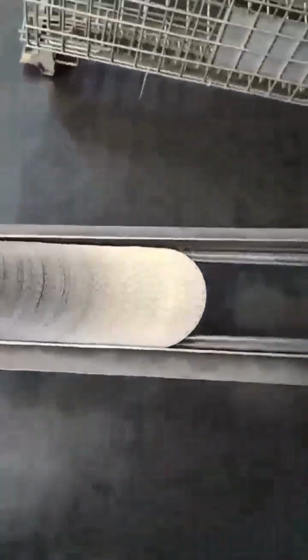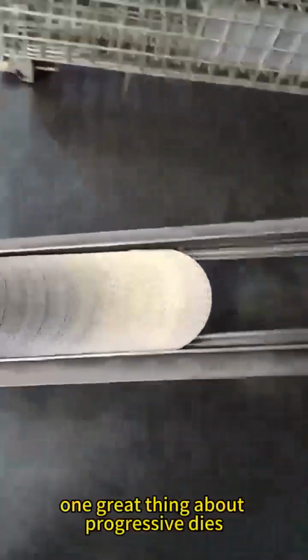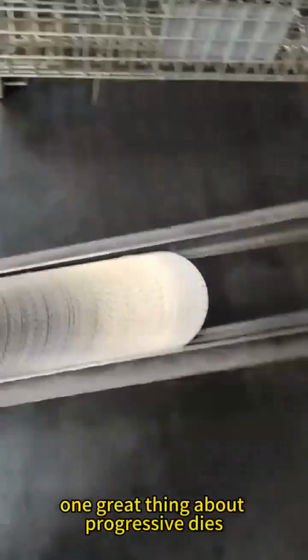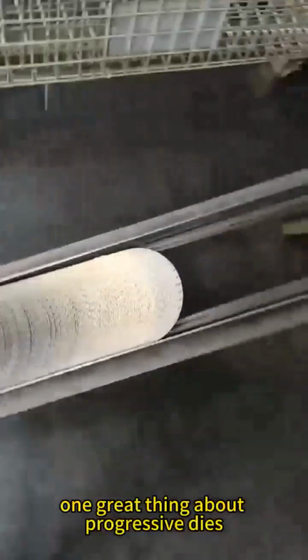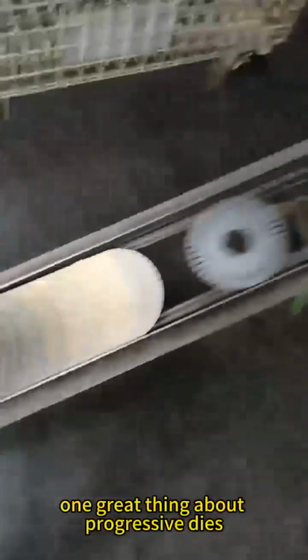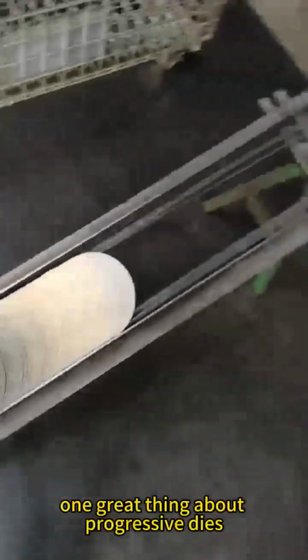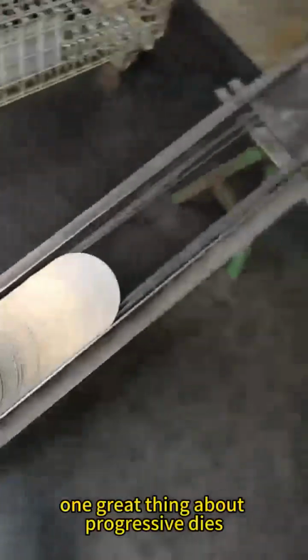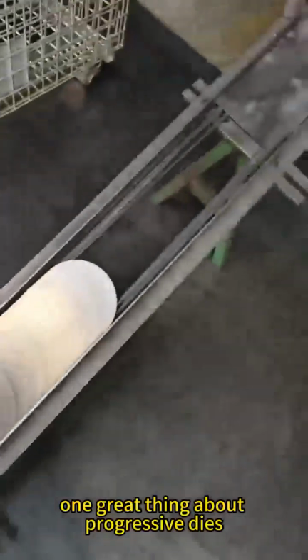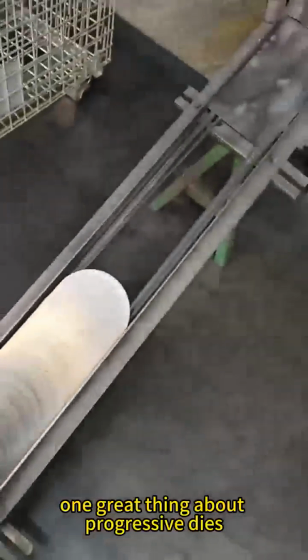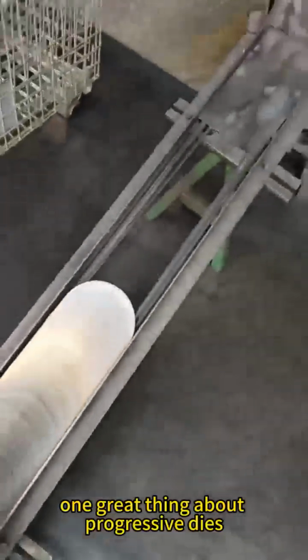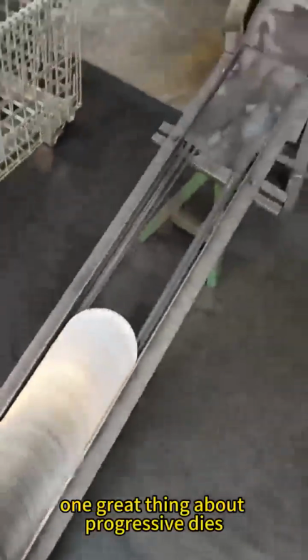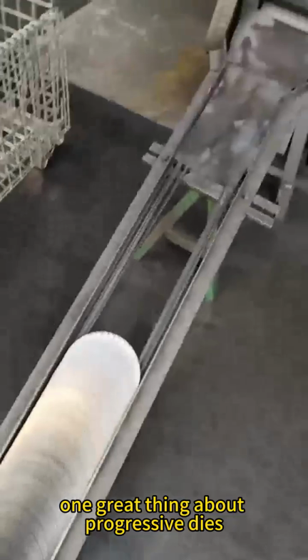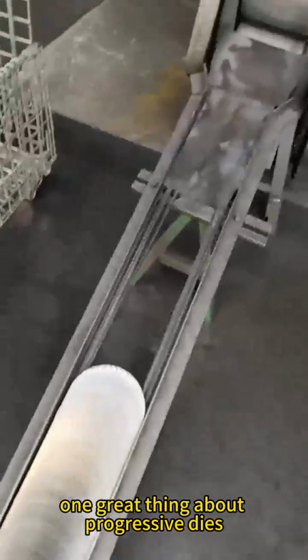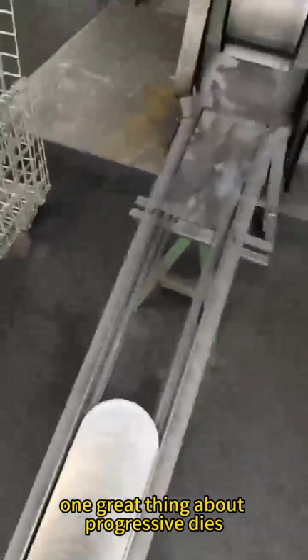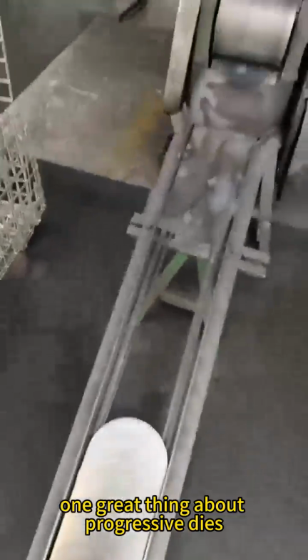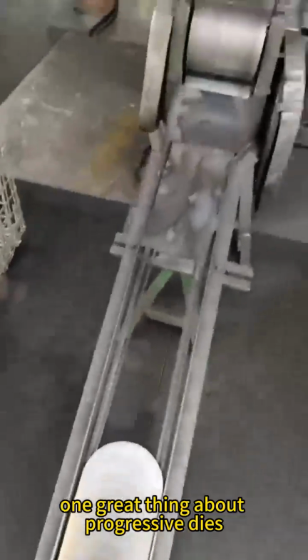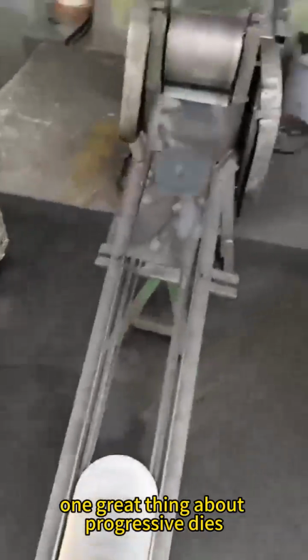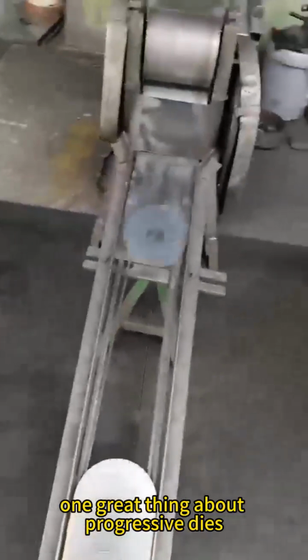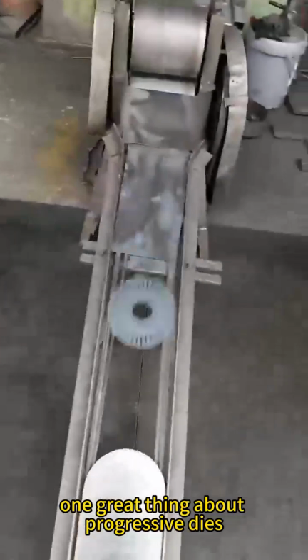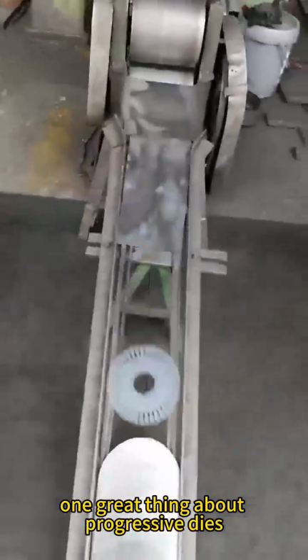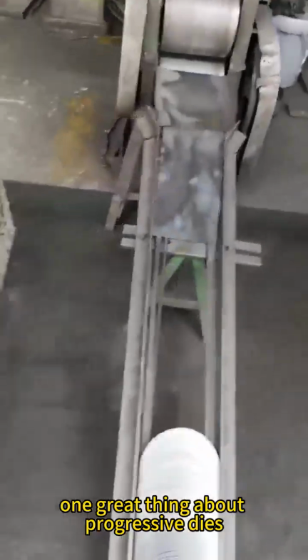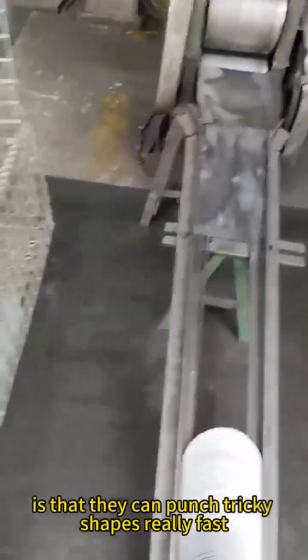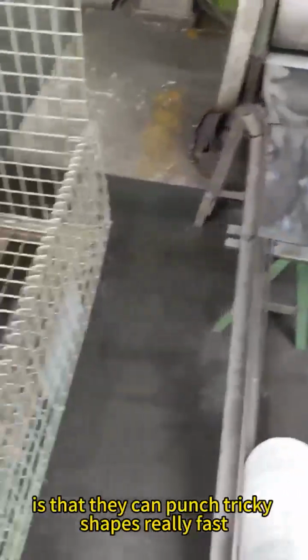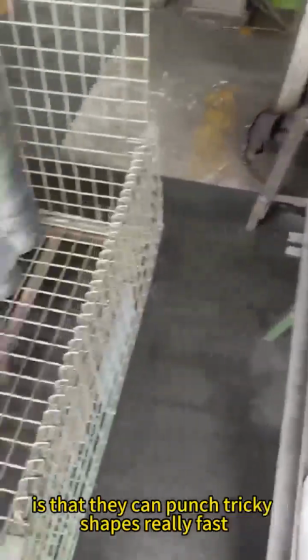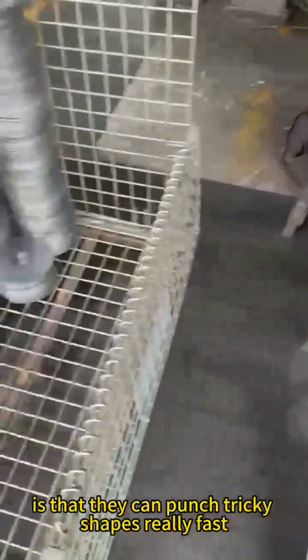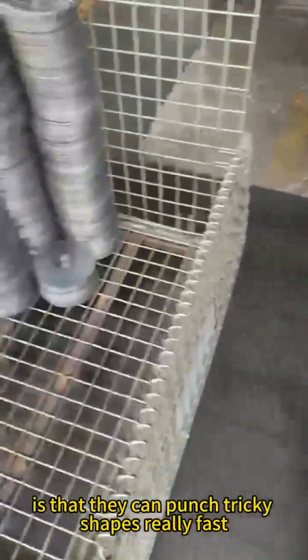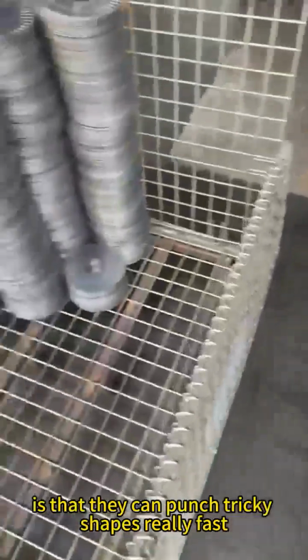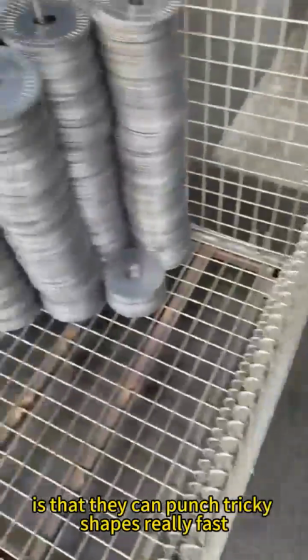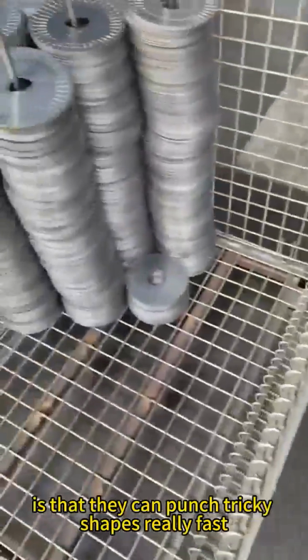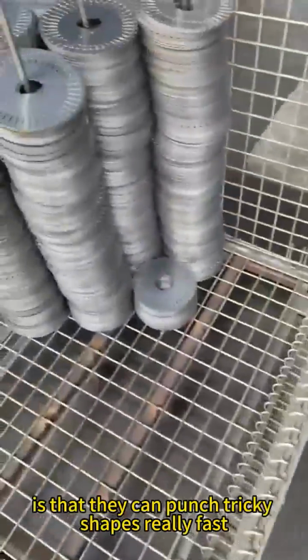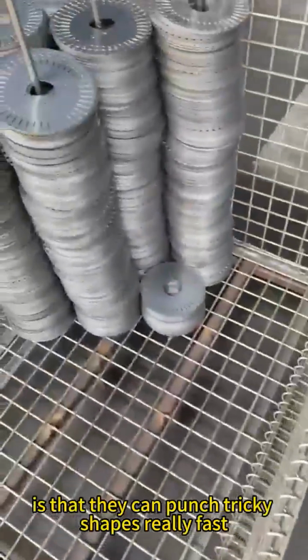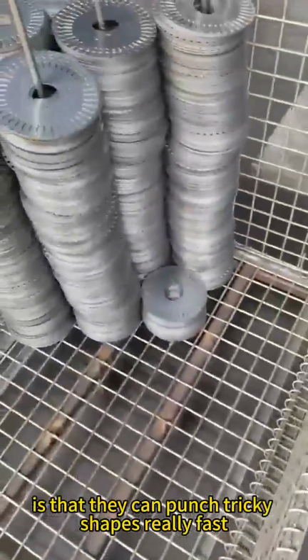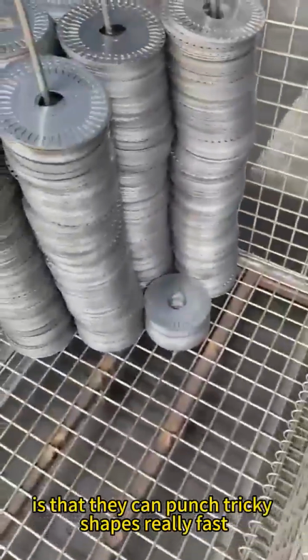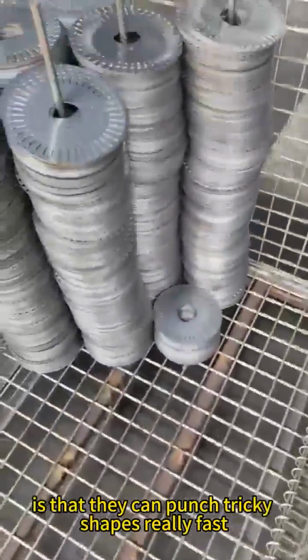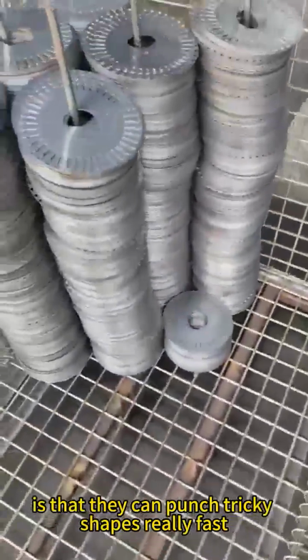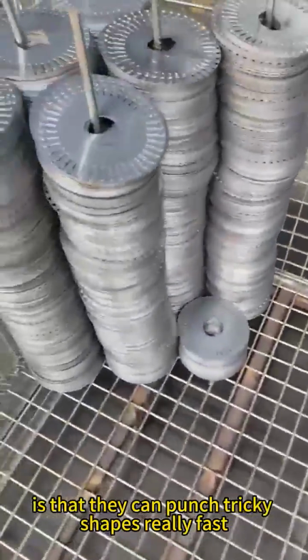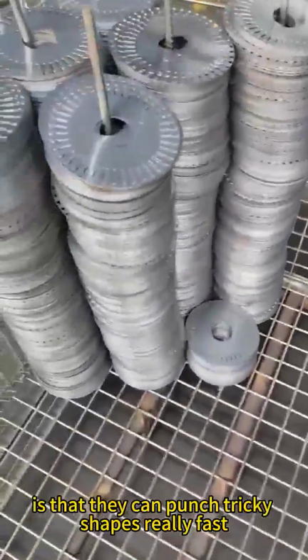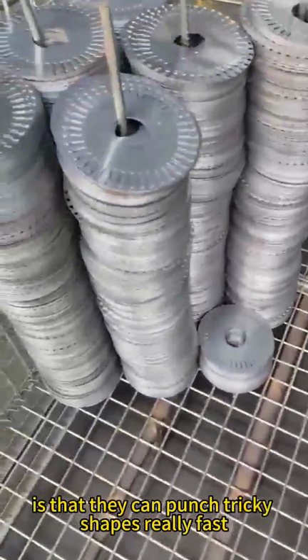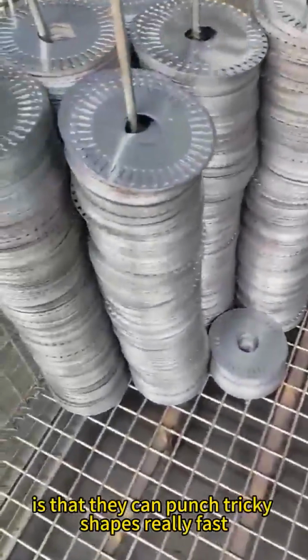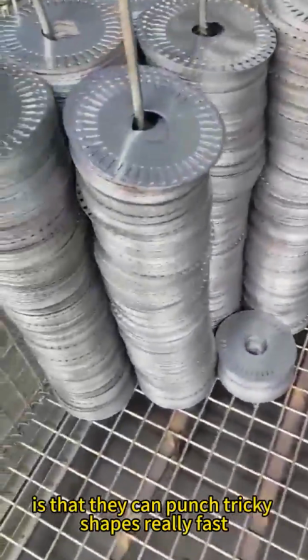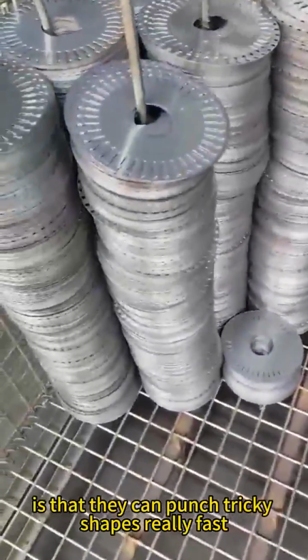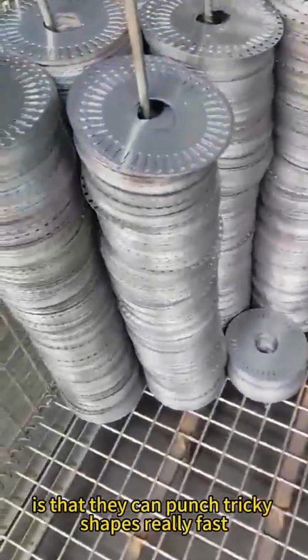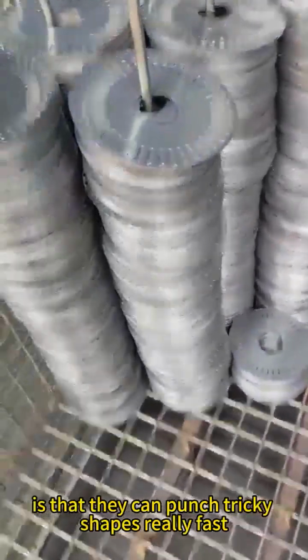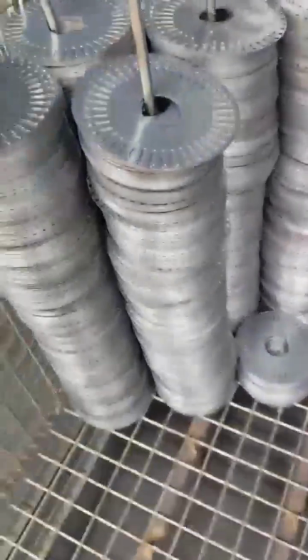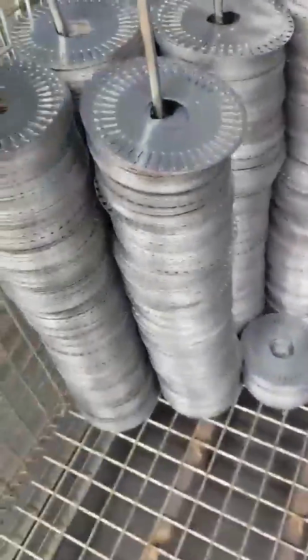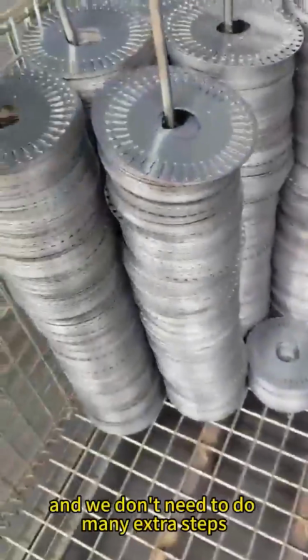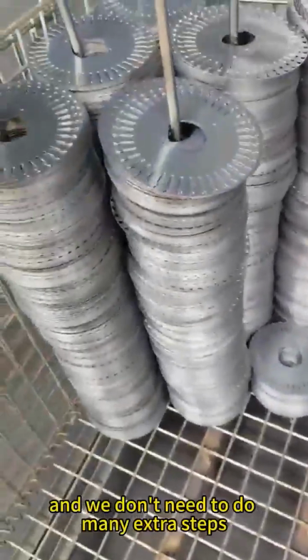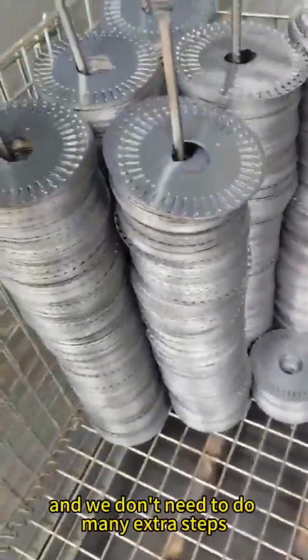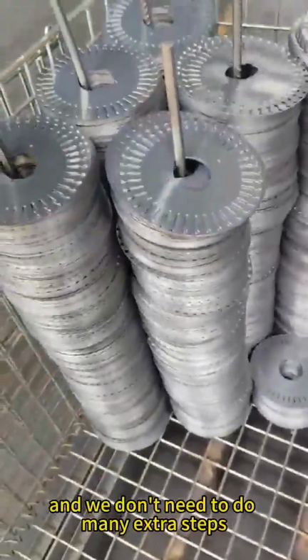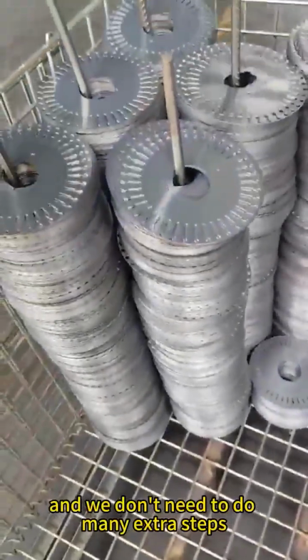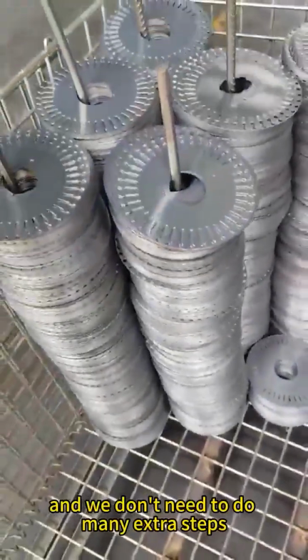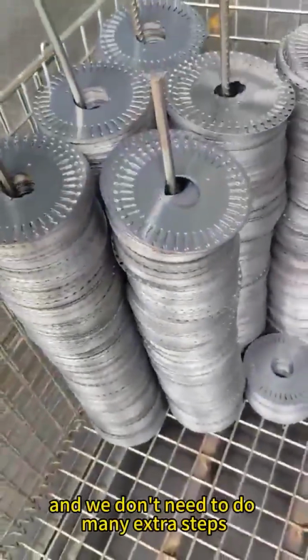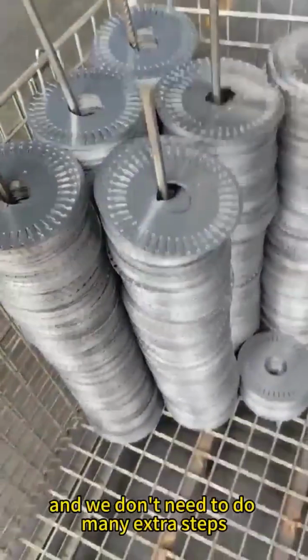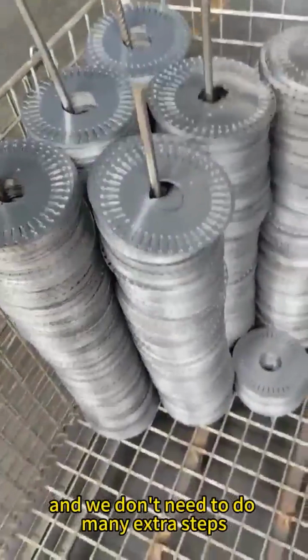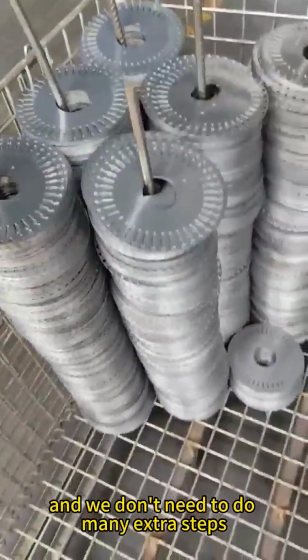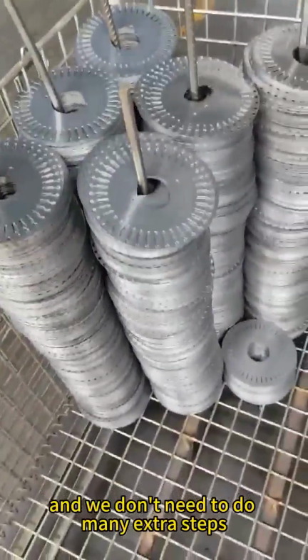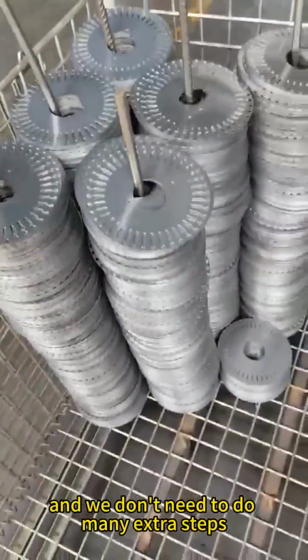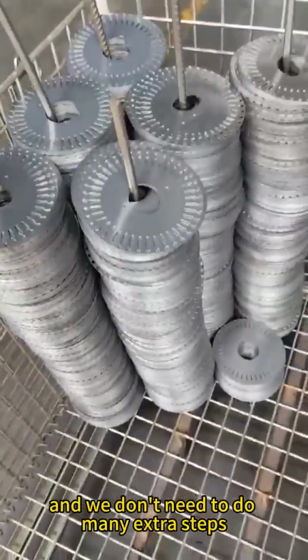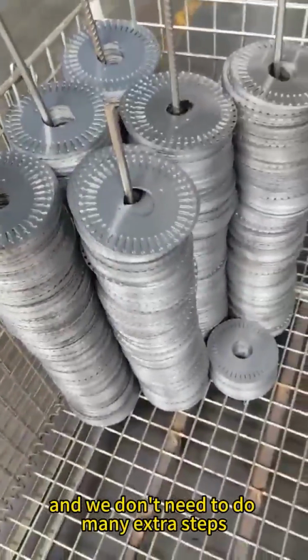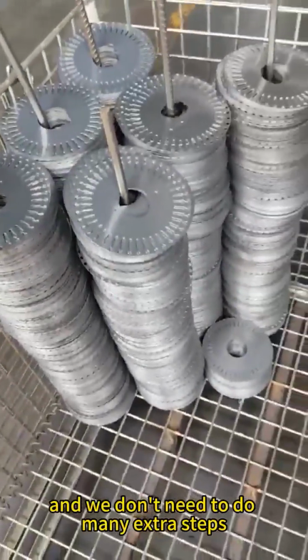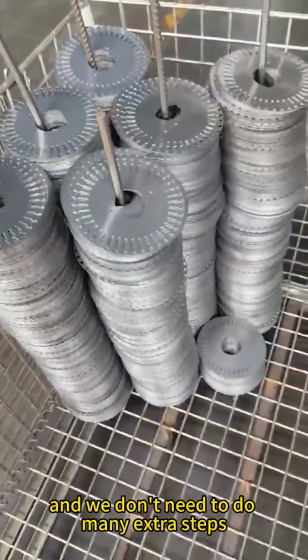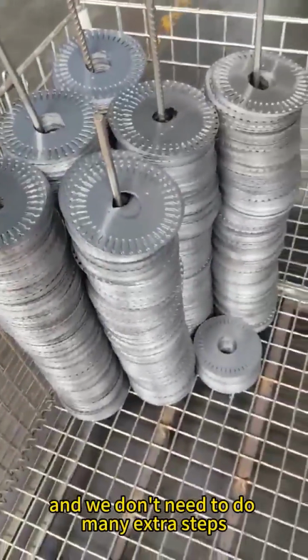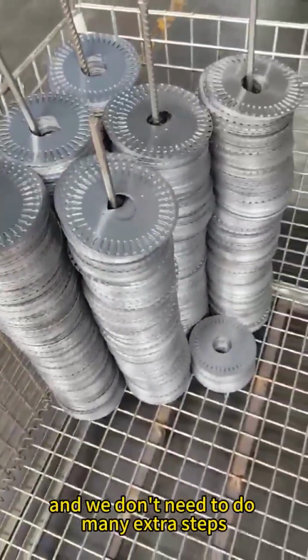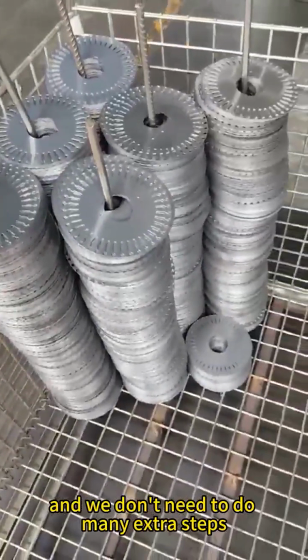One great thing about progressive dies is that they can punch tricky shapes really fast, and we don't need to do many extra steps.